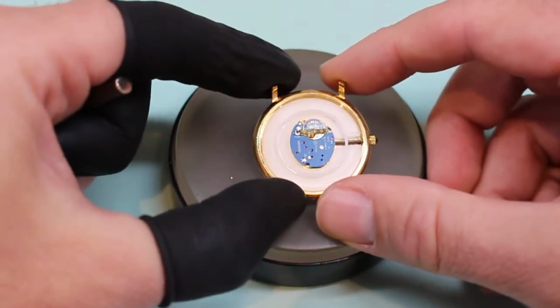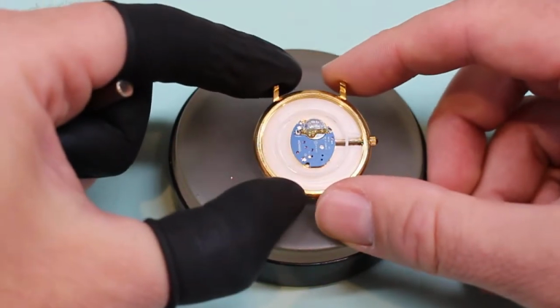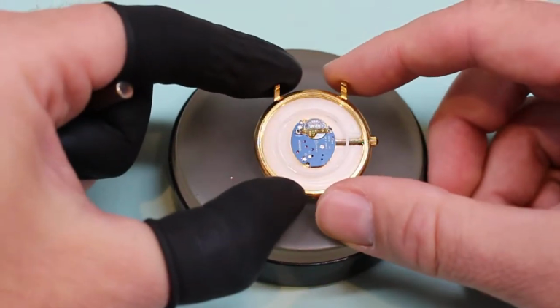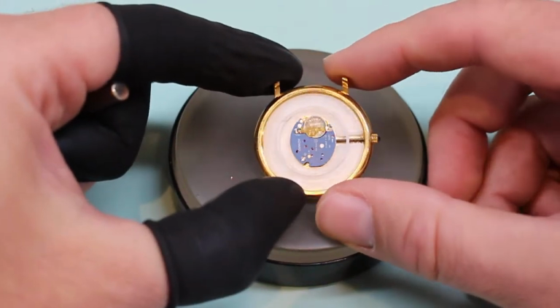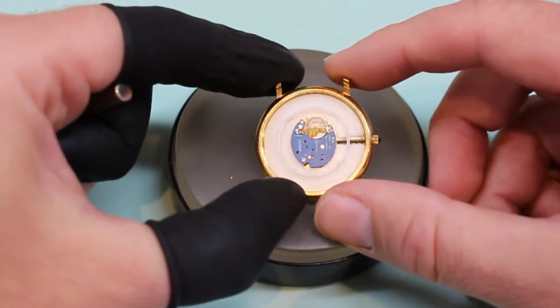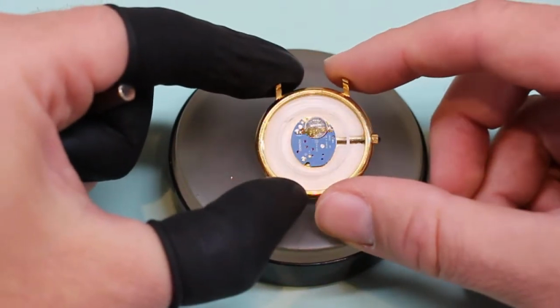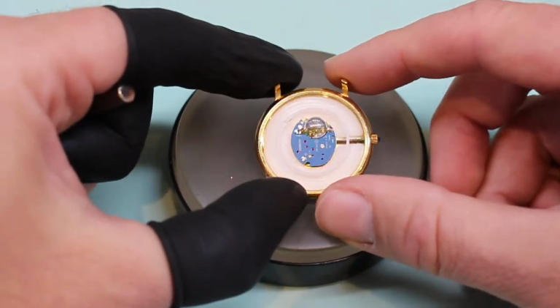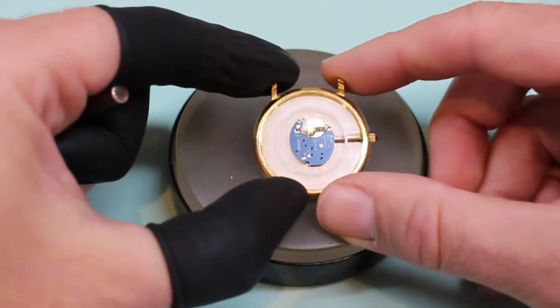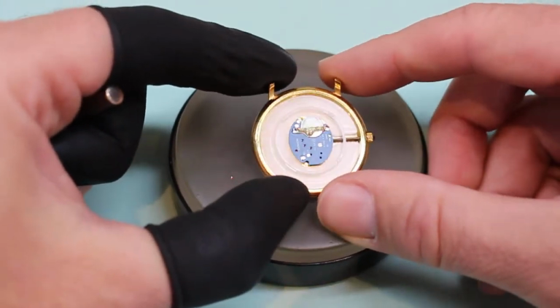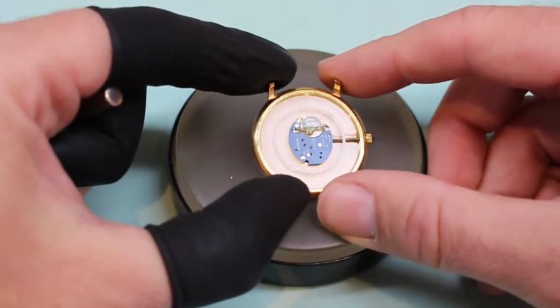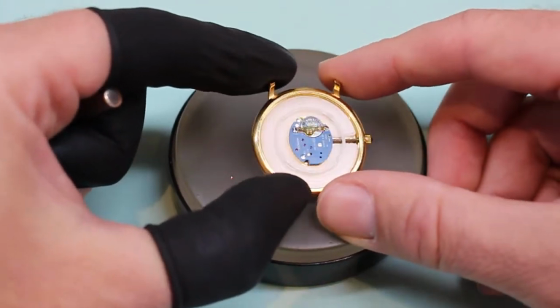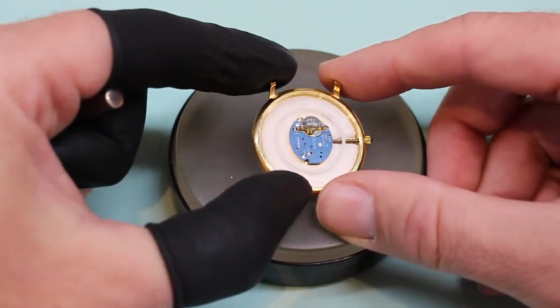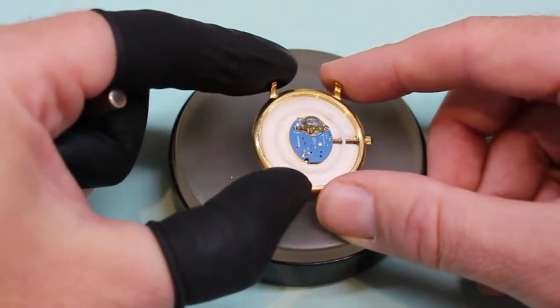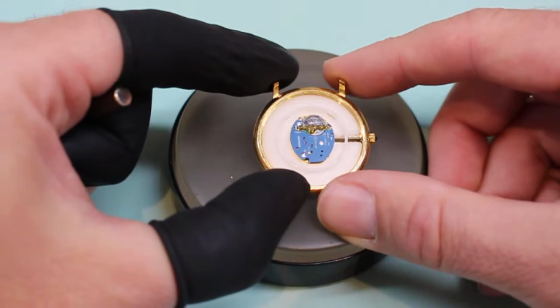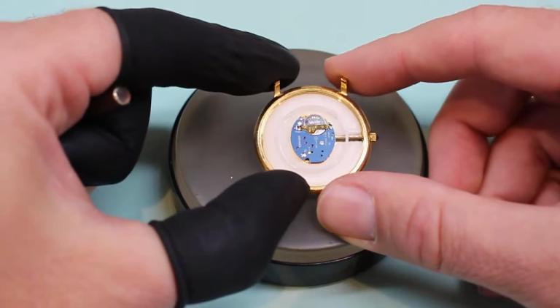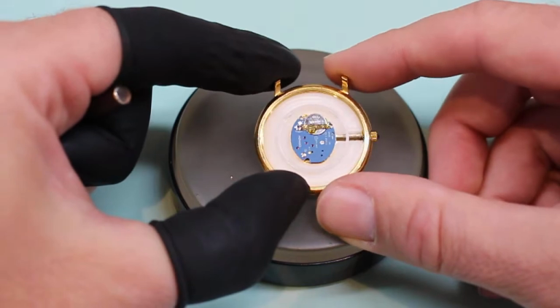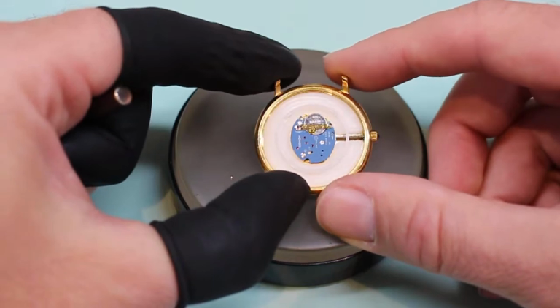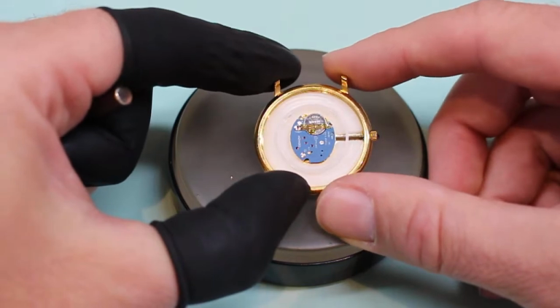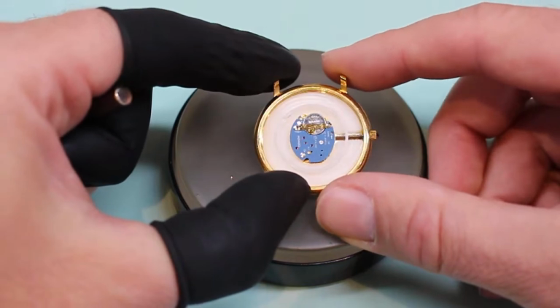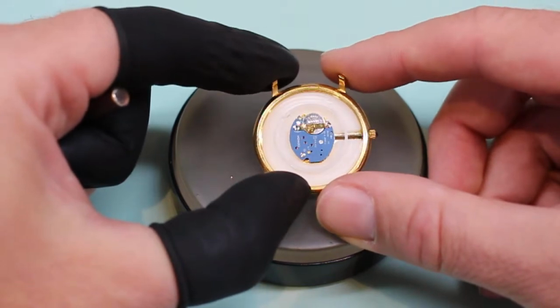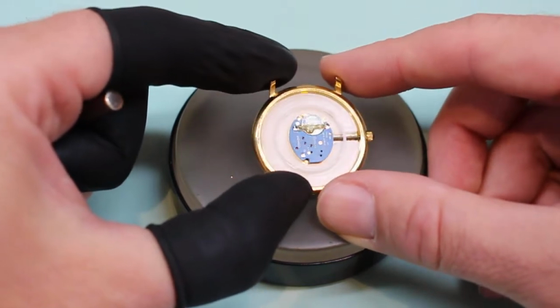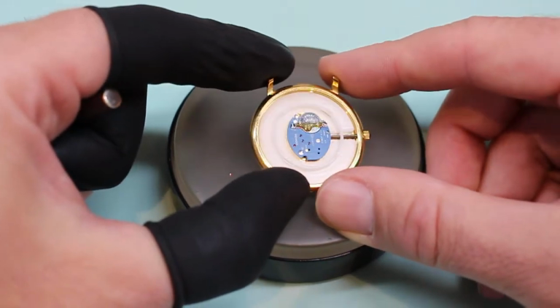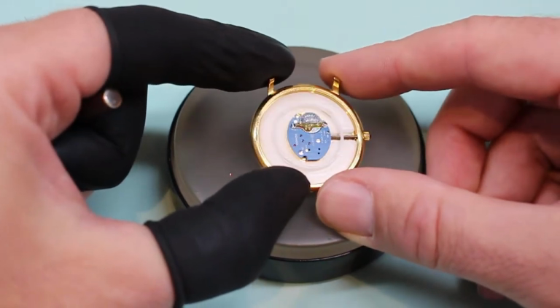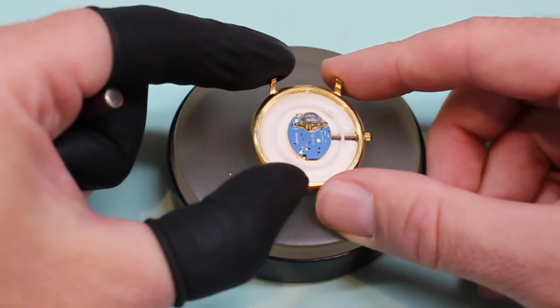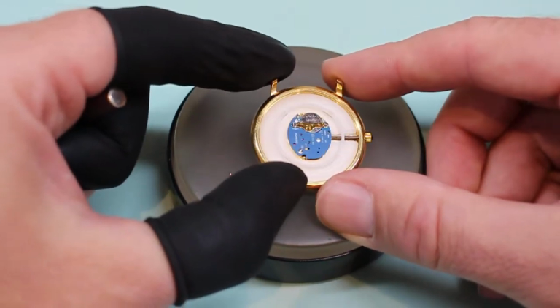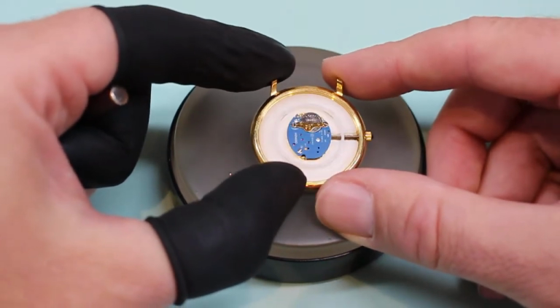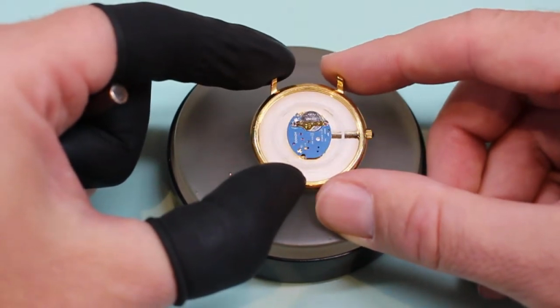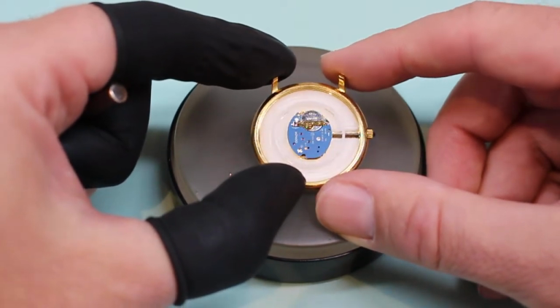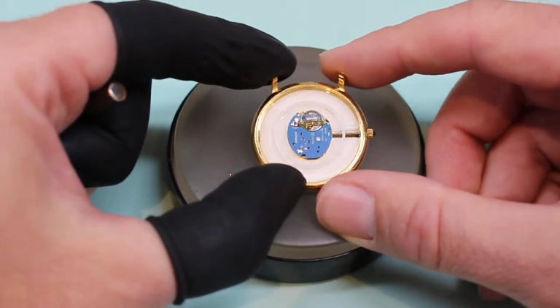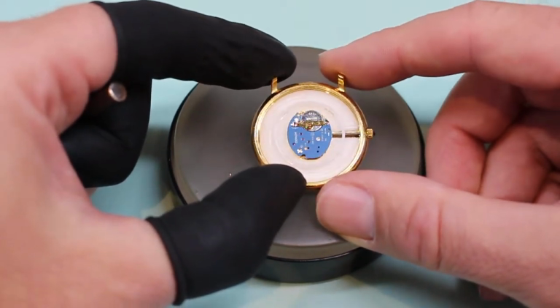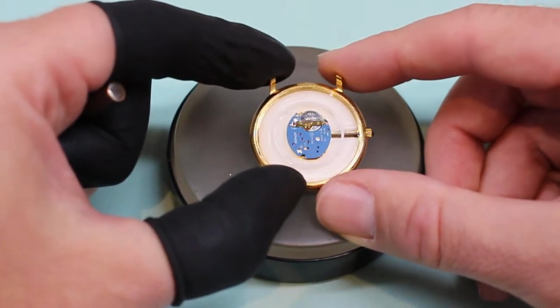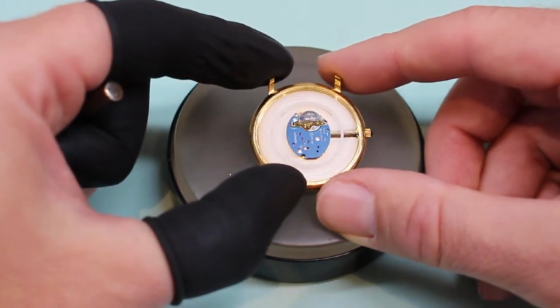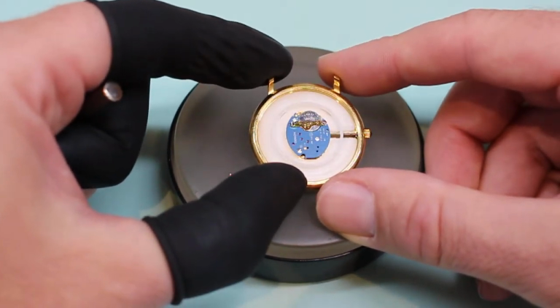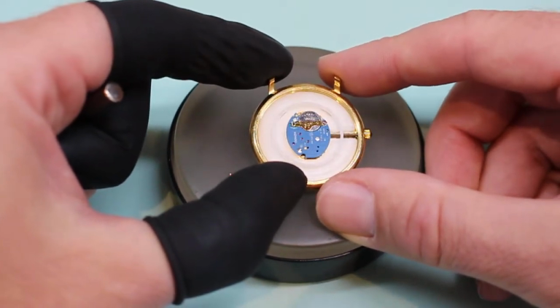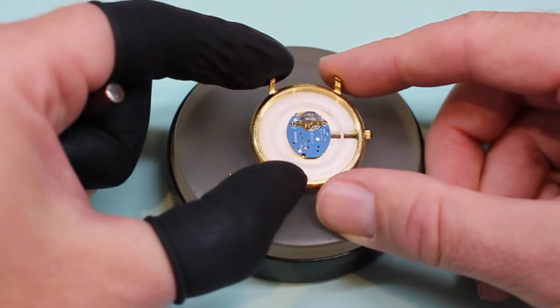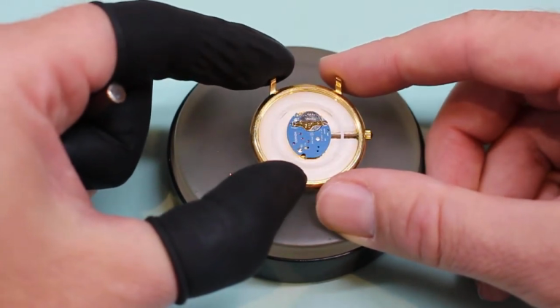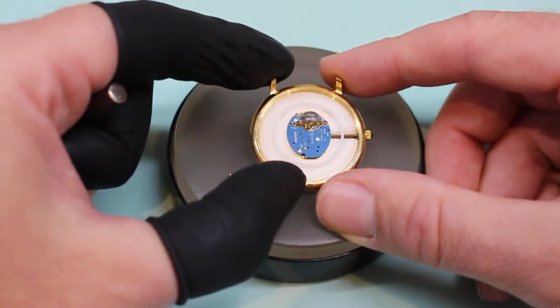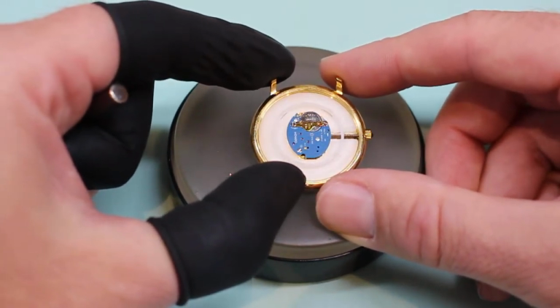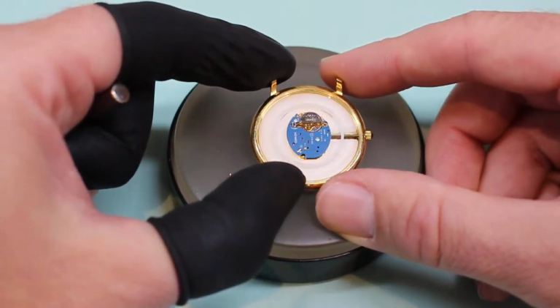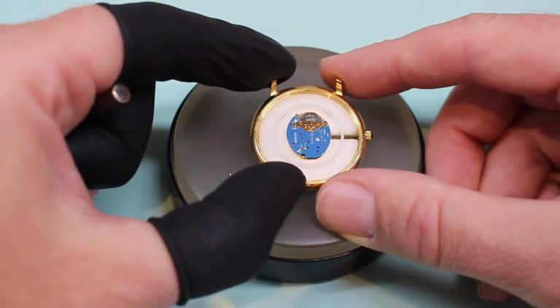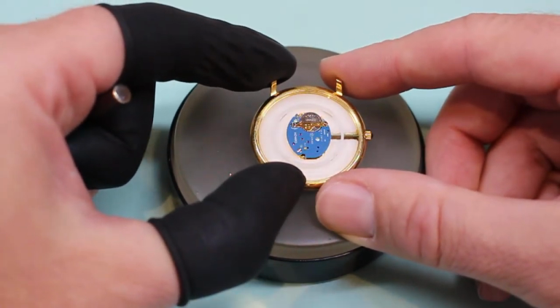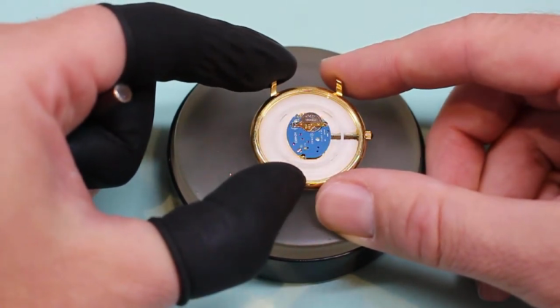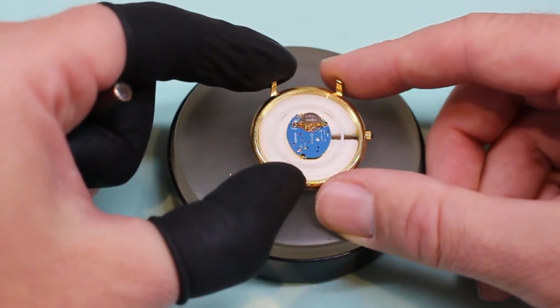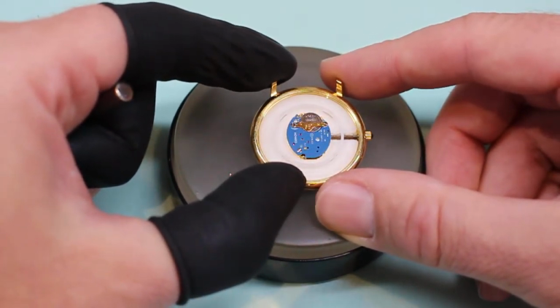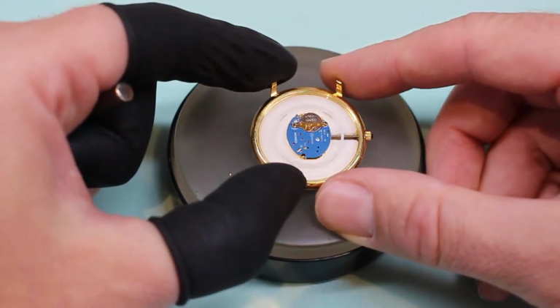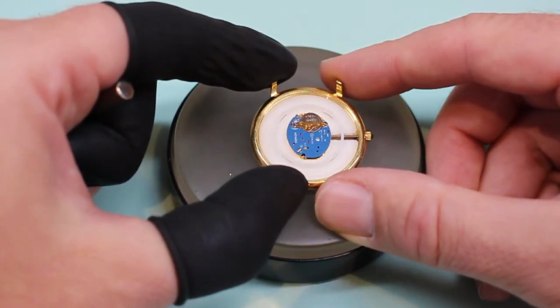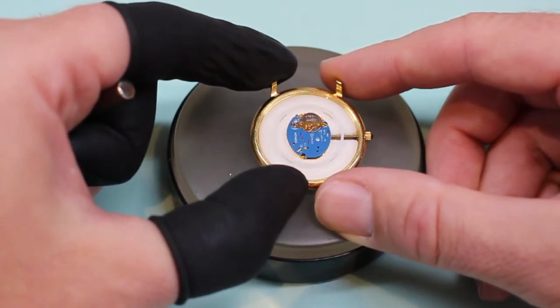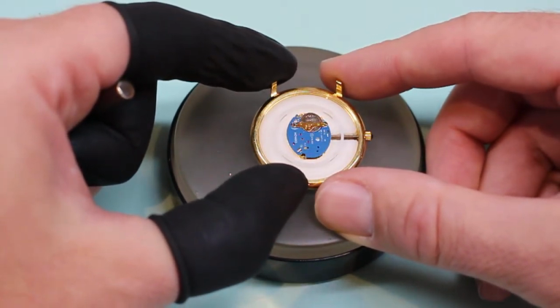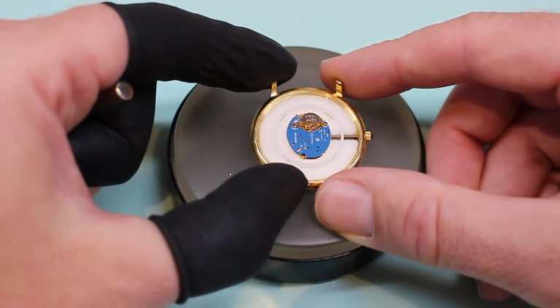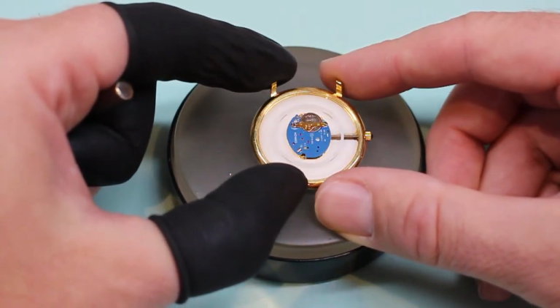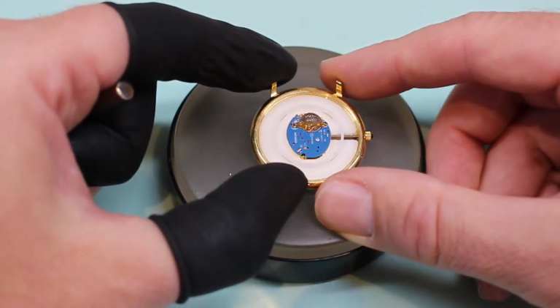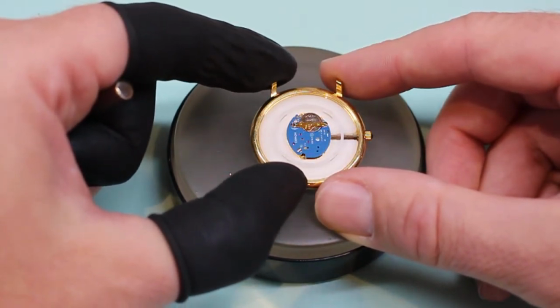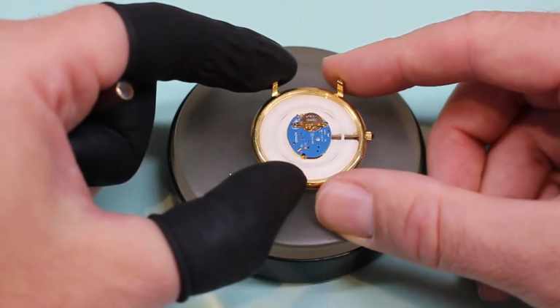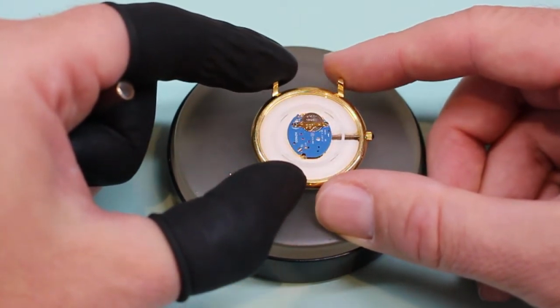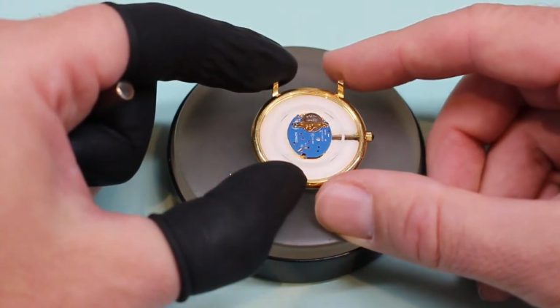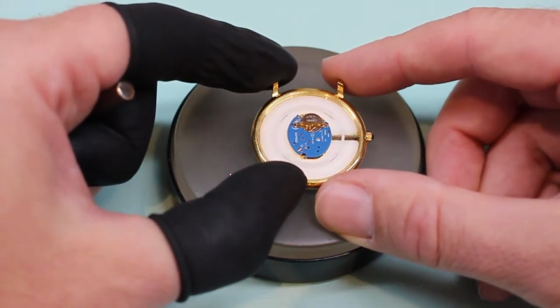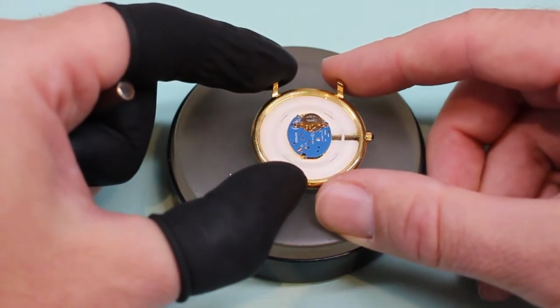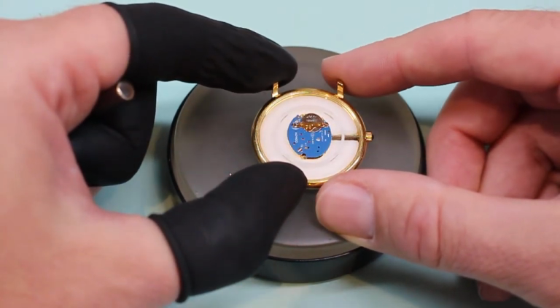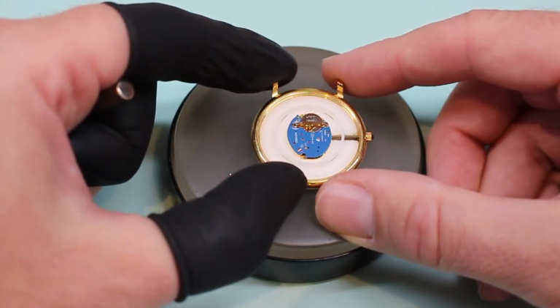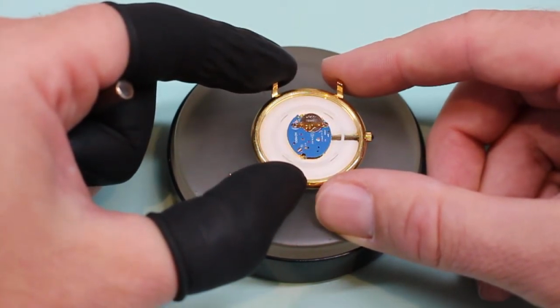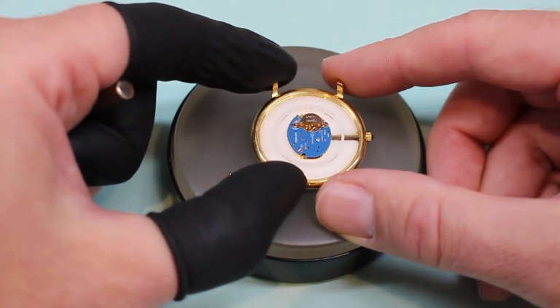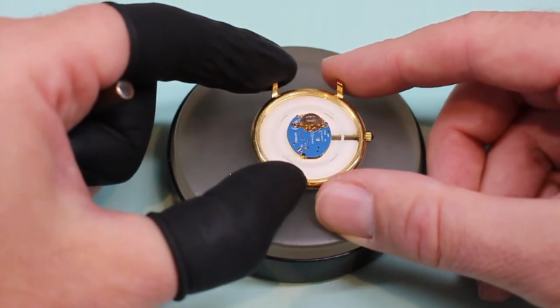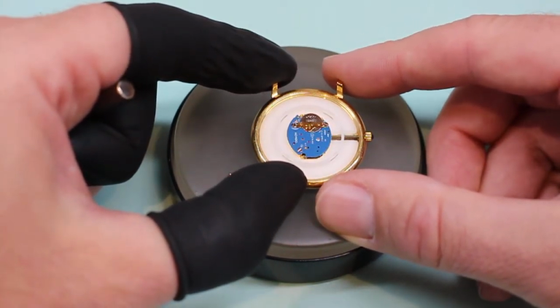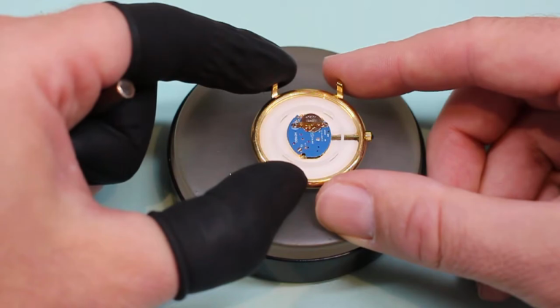This is also a branded Movado. Movado just happens to use in this particular dress watch the ETA 978.002.